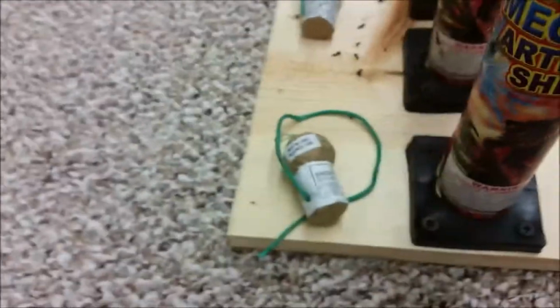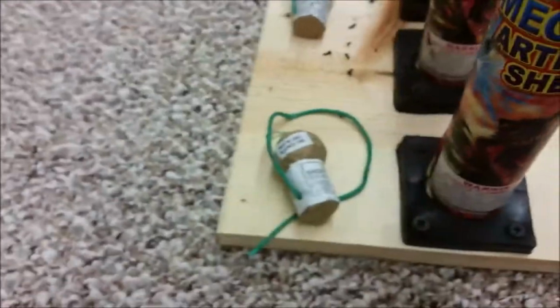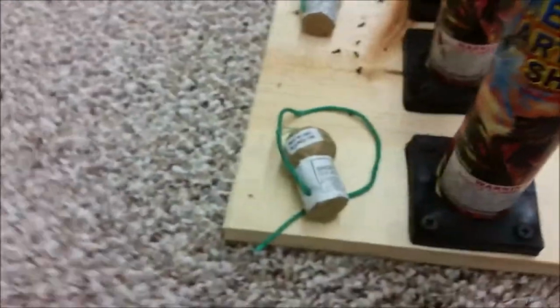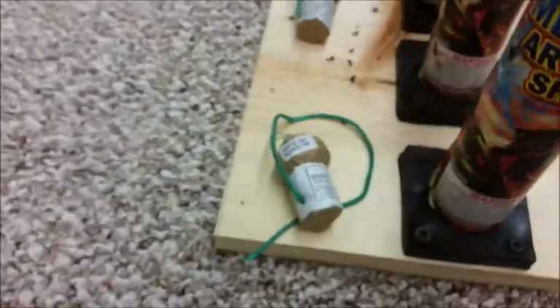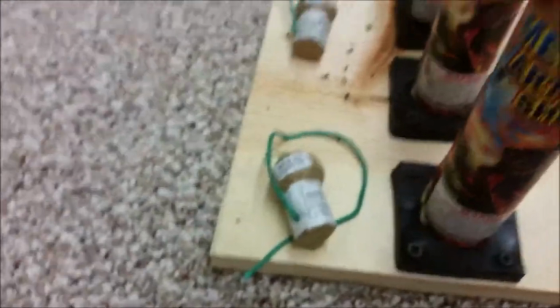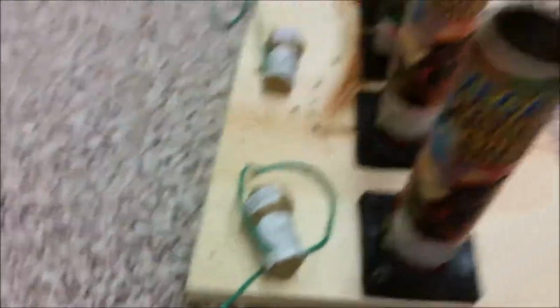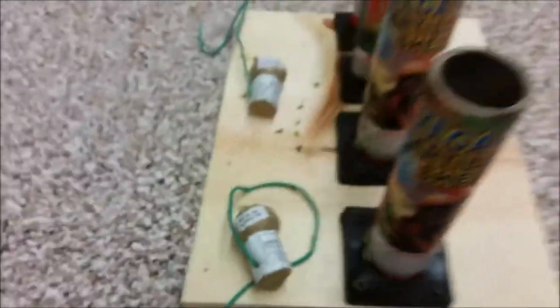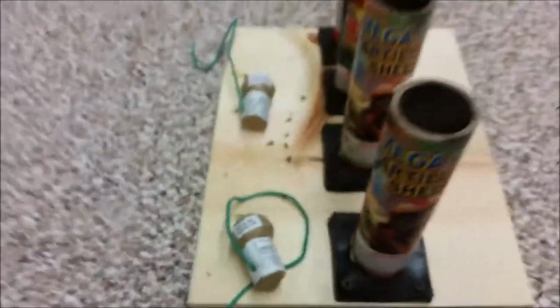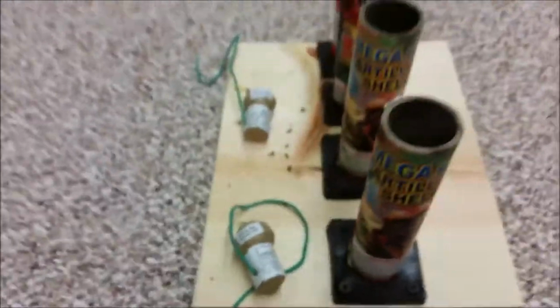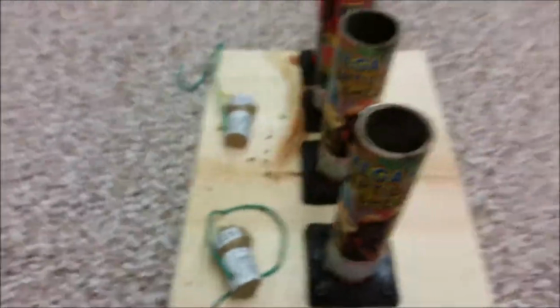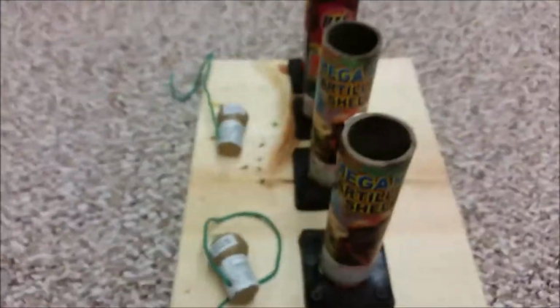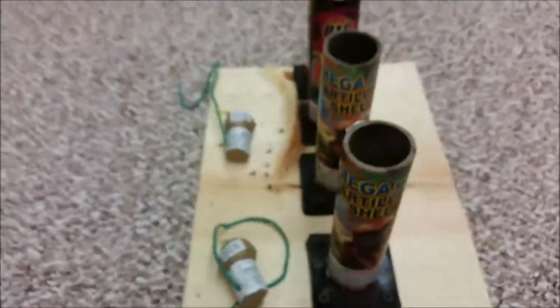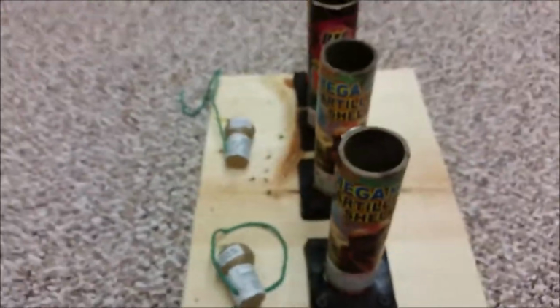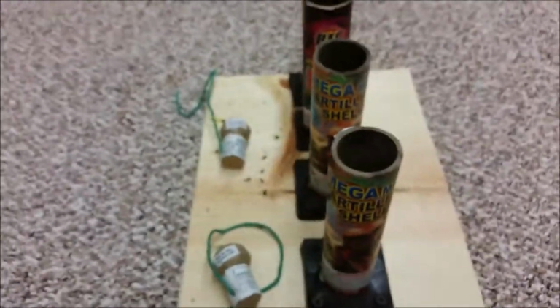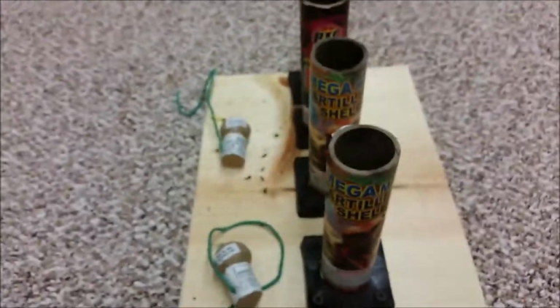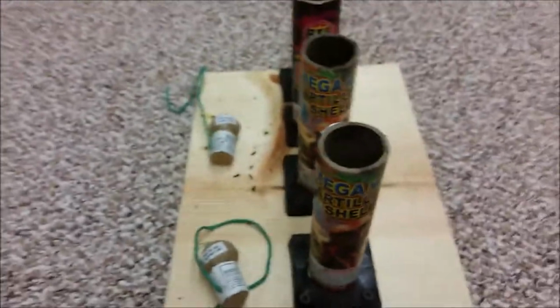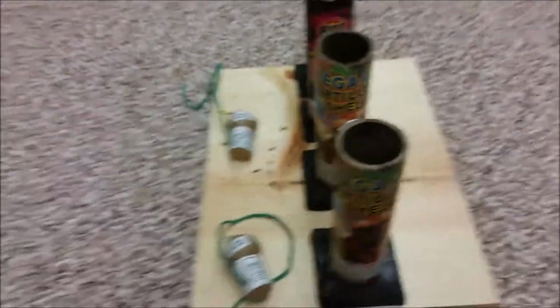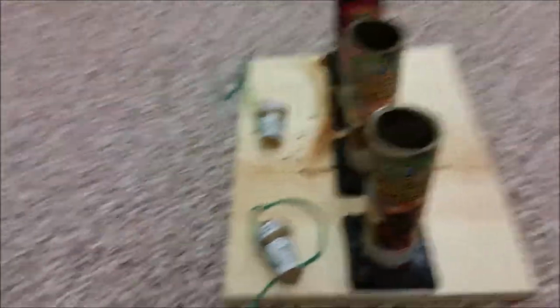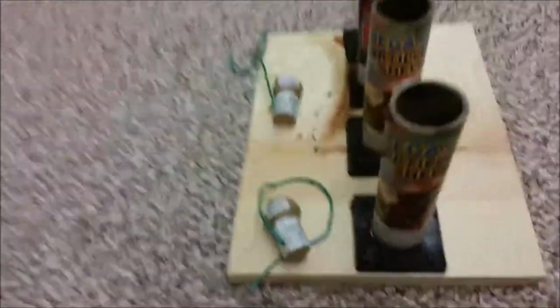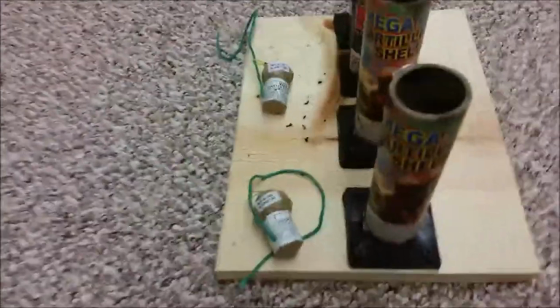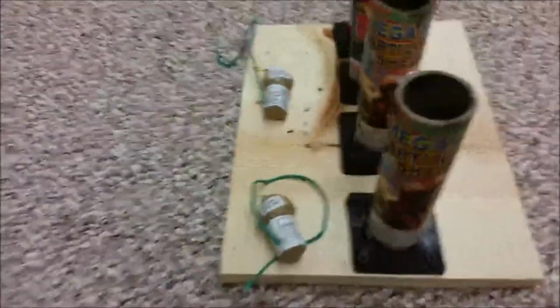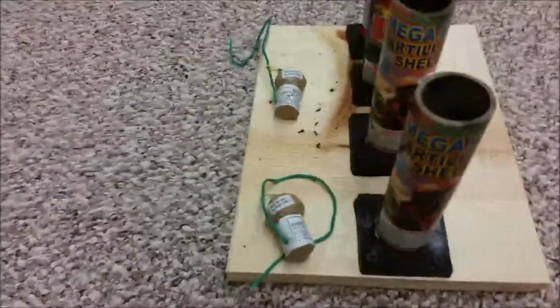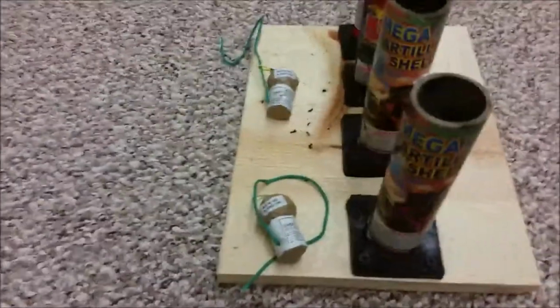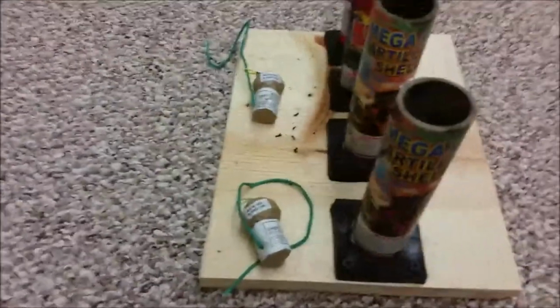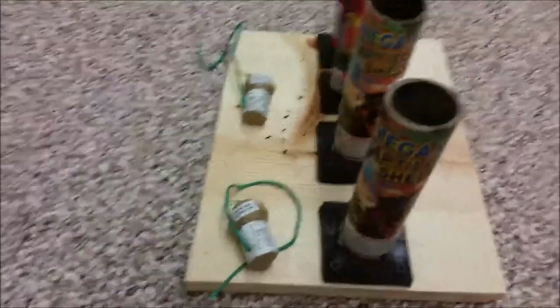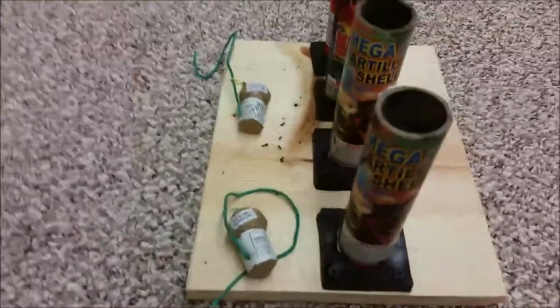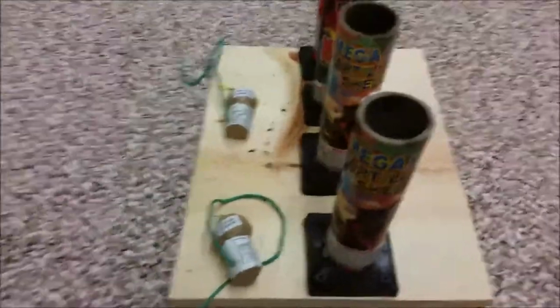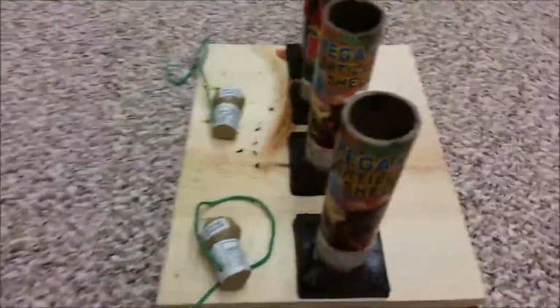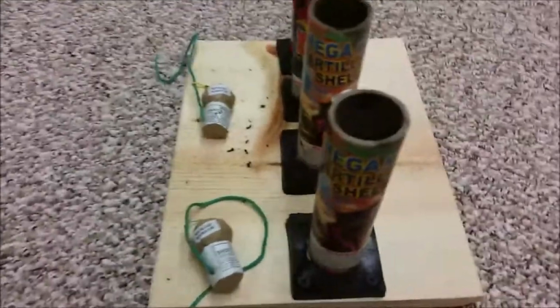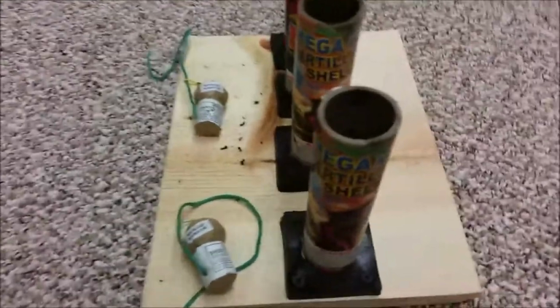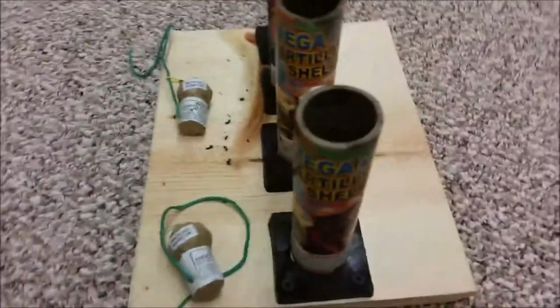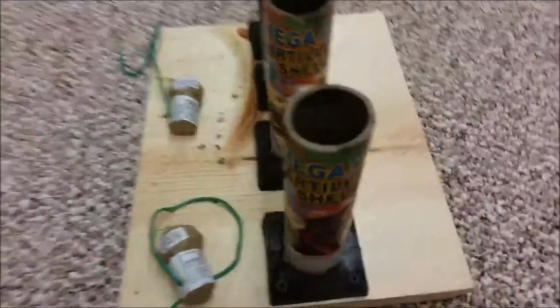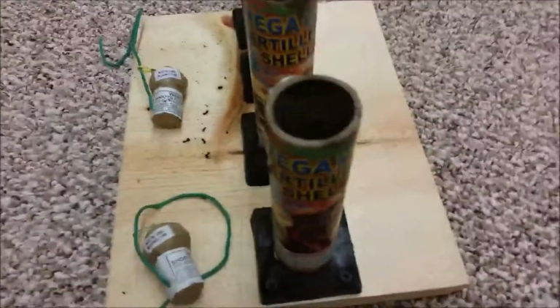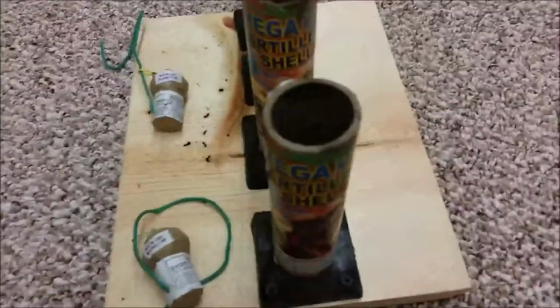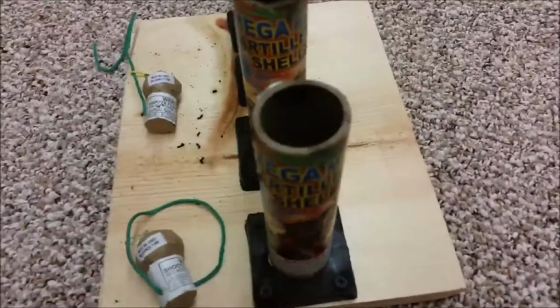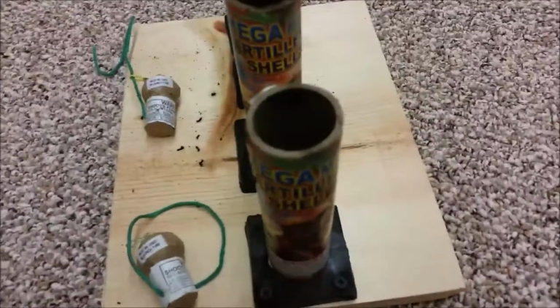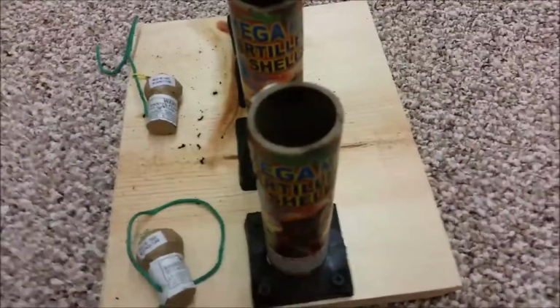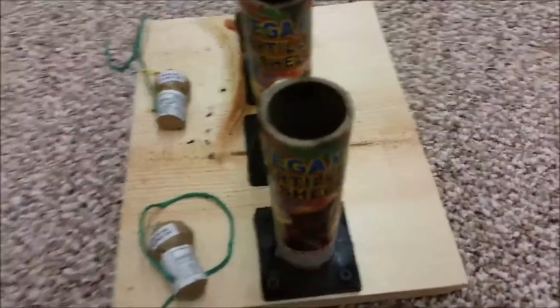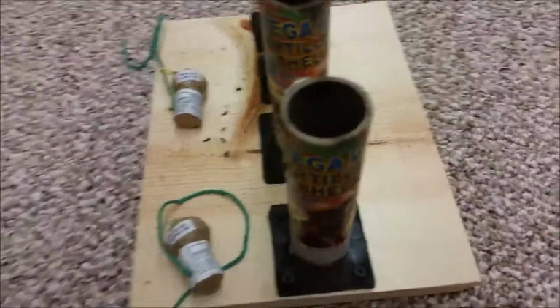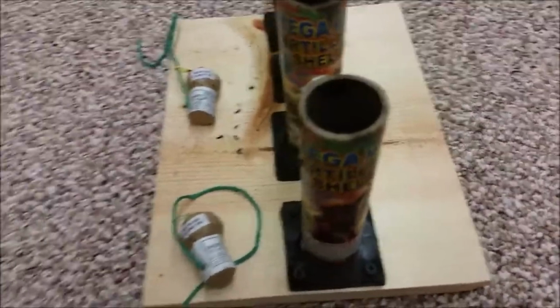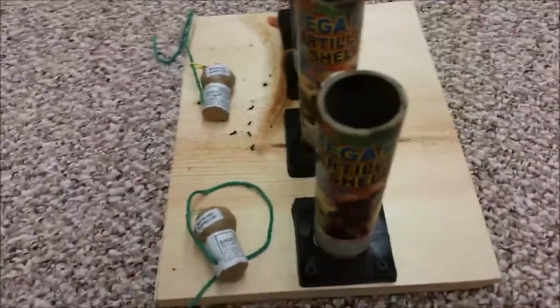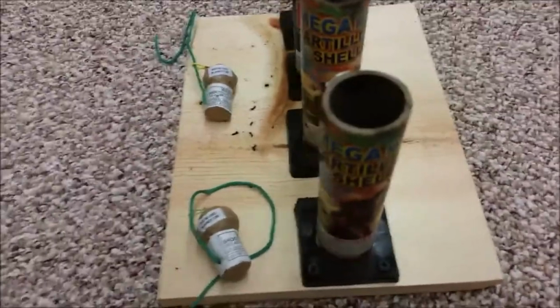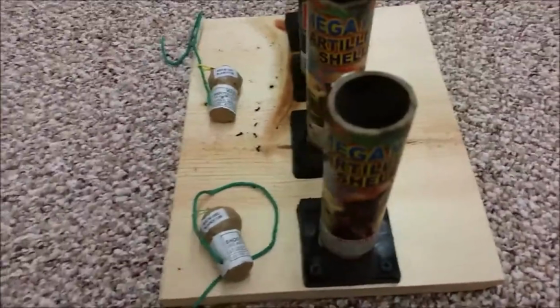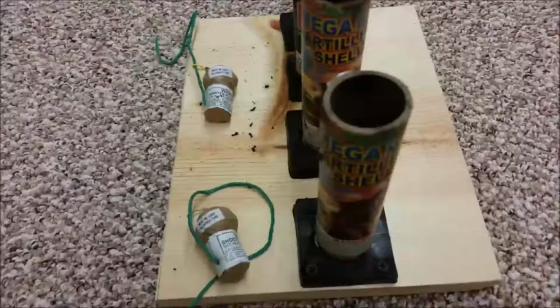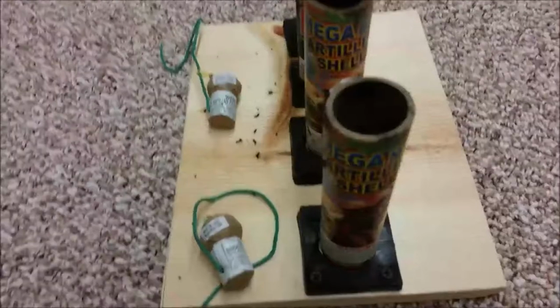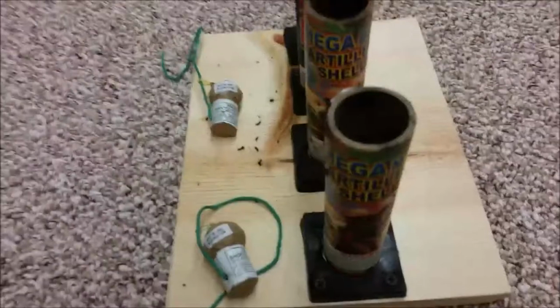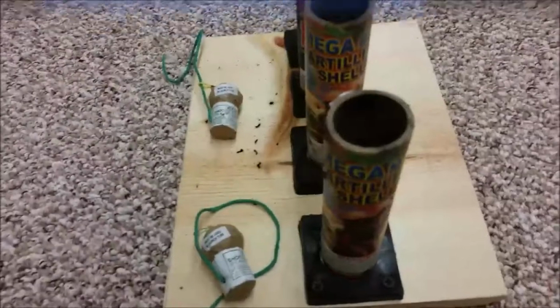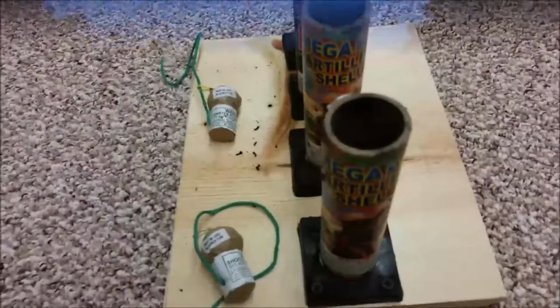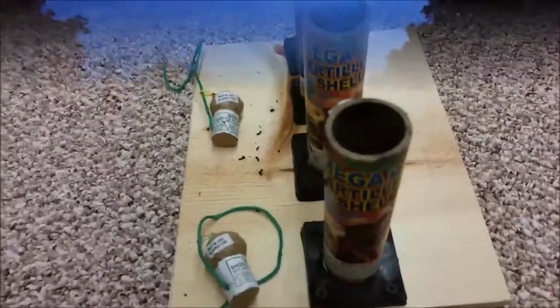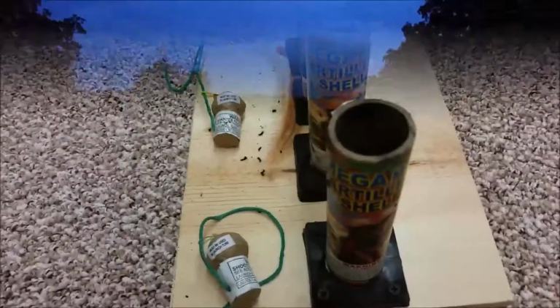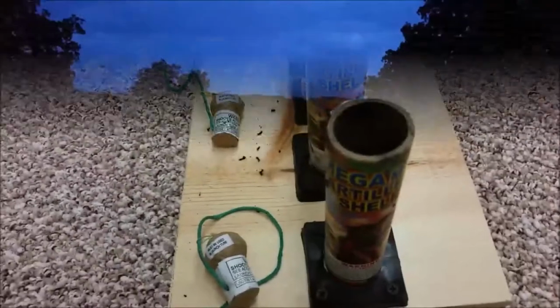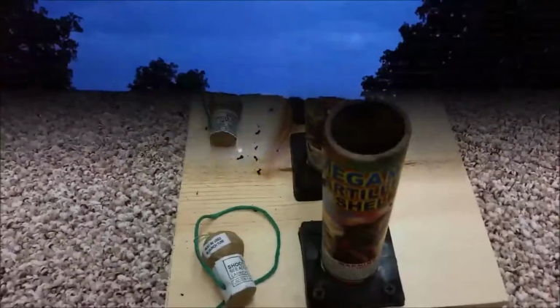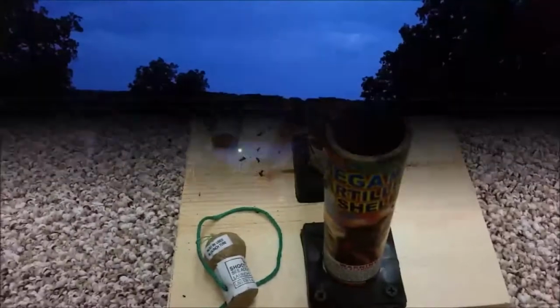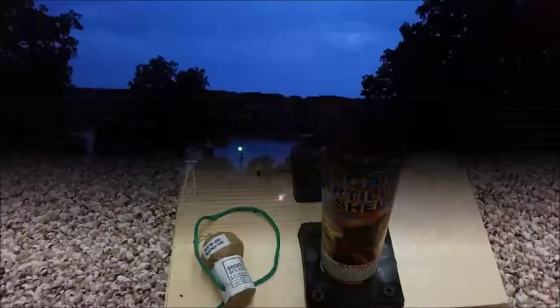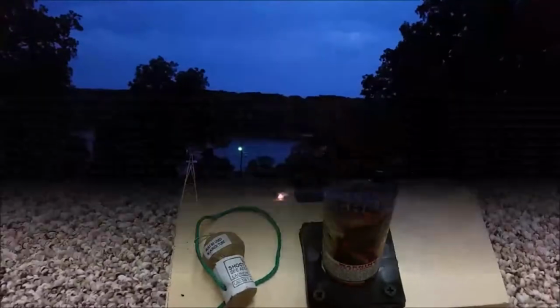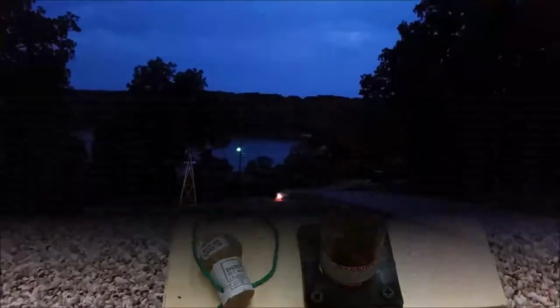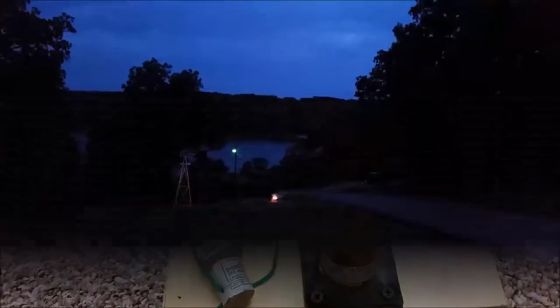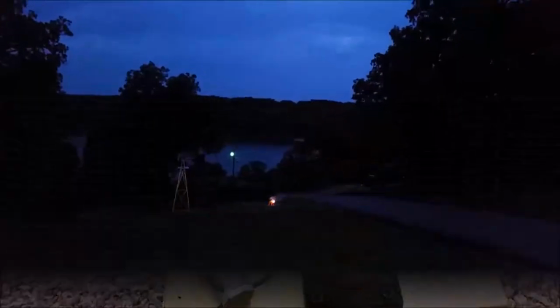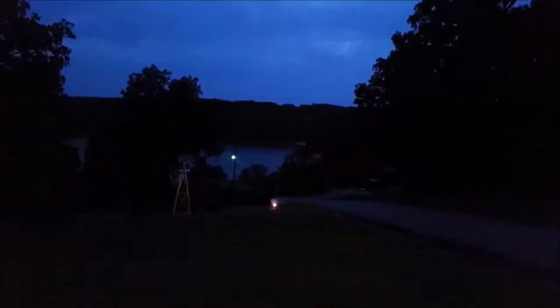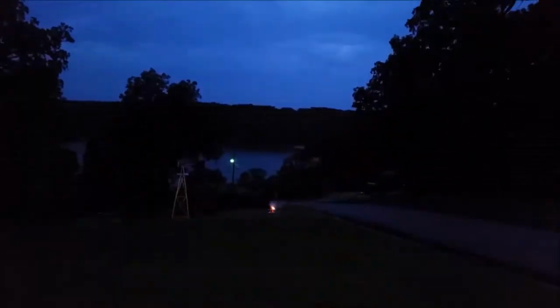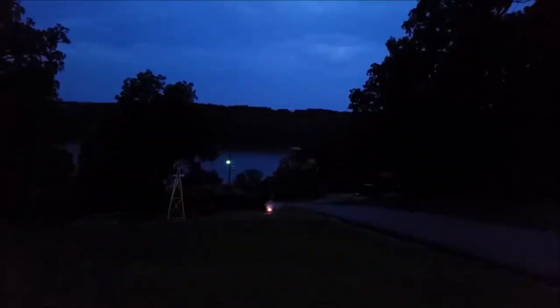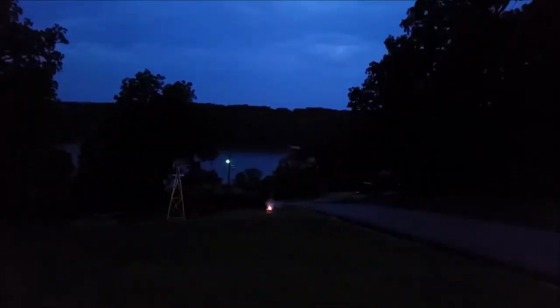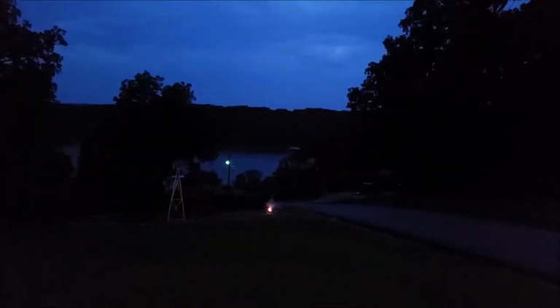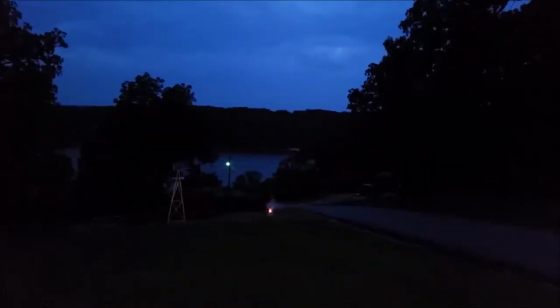I hope you guys are going to enjoy this demo, and we'll see you guys when we shoot them off. Okay, this is the mini artillery shell.